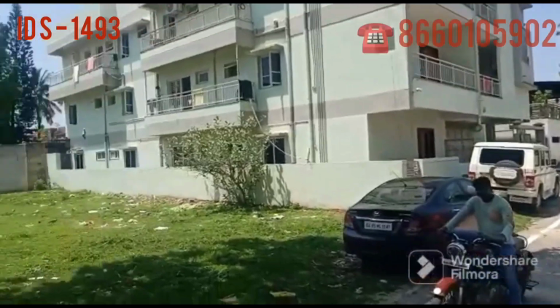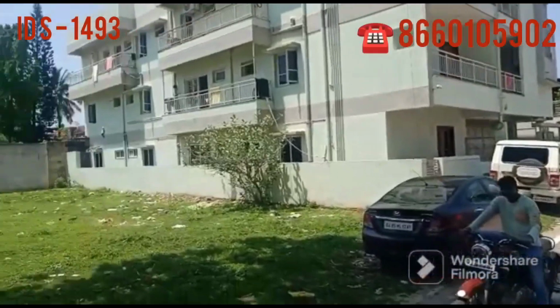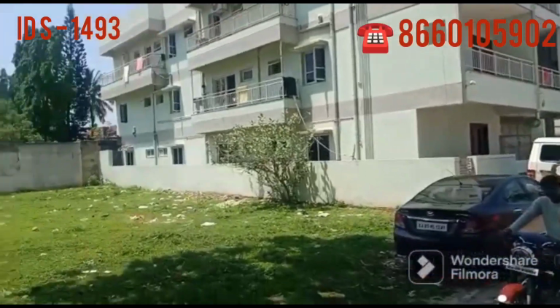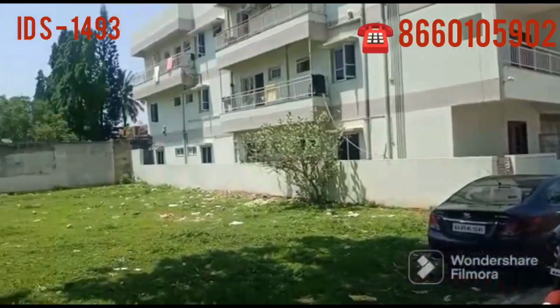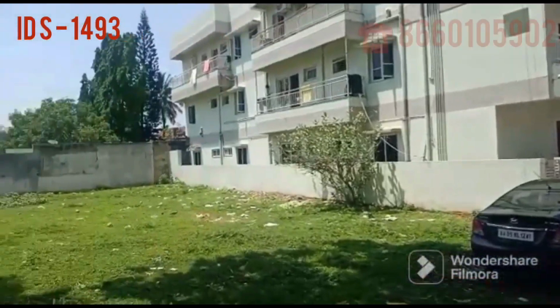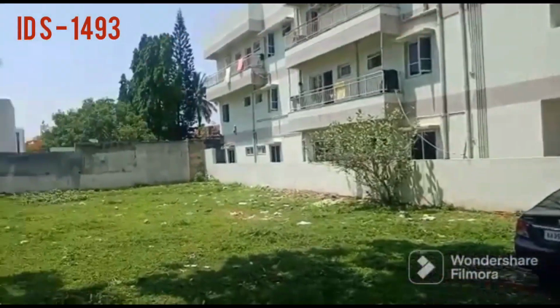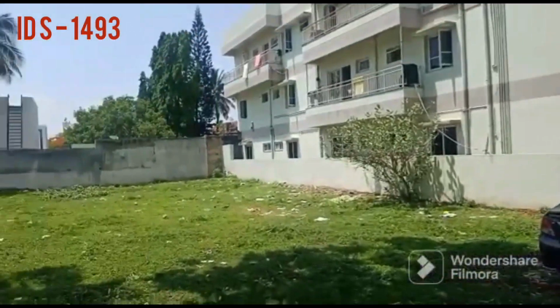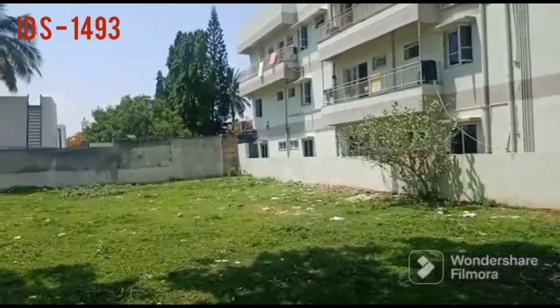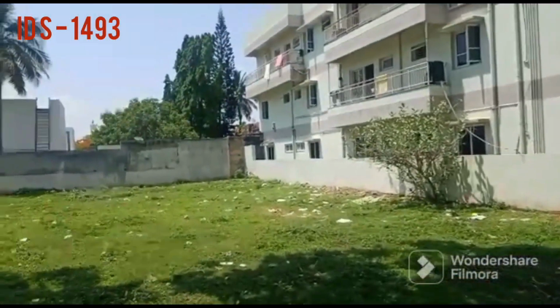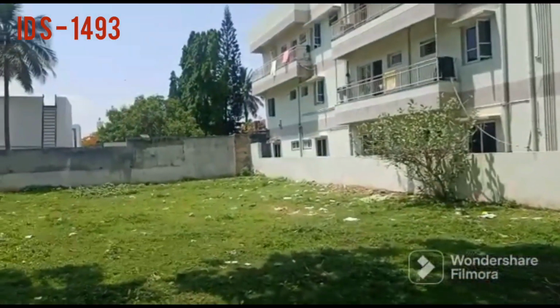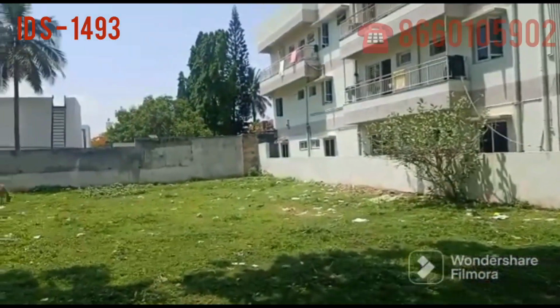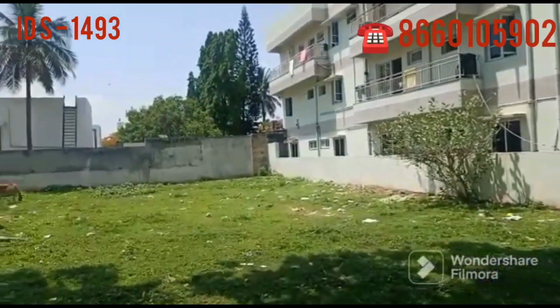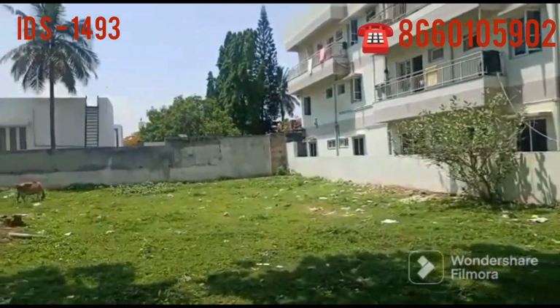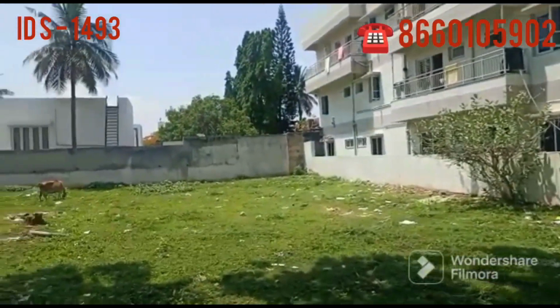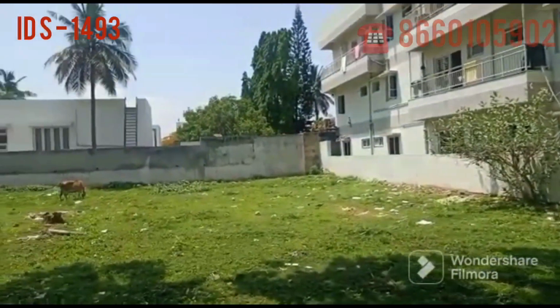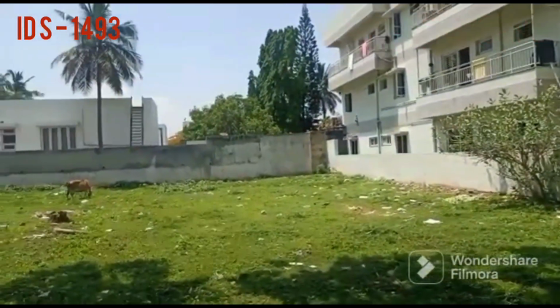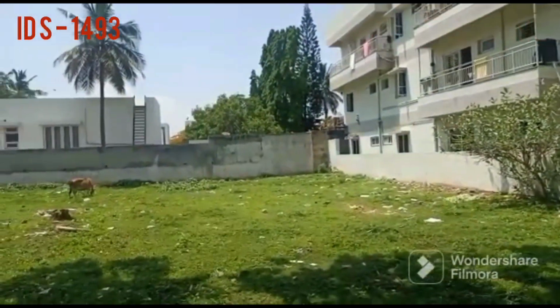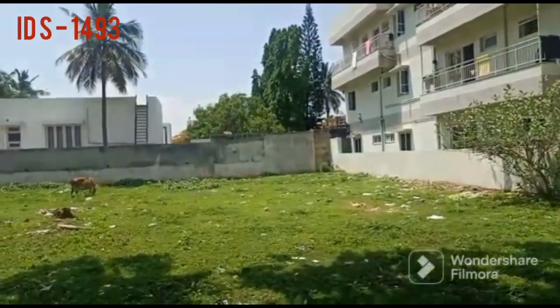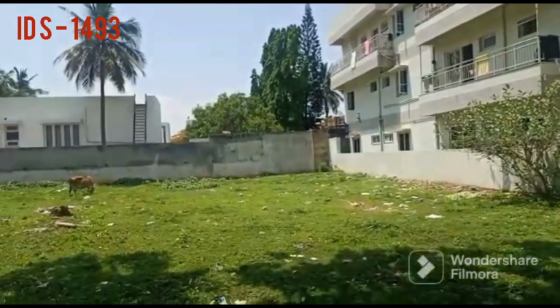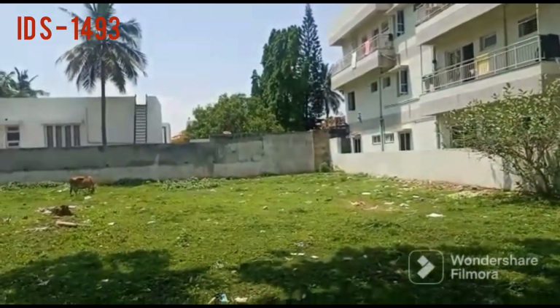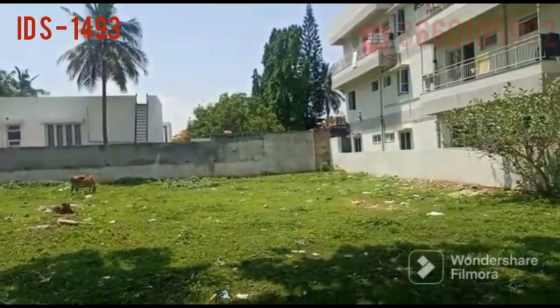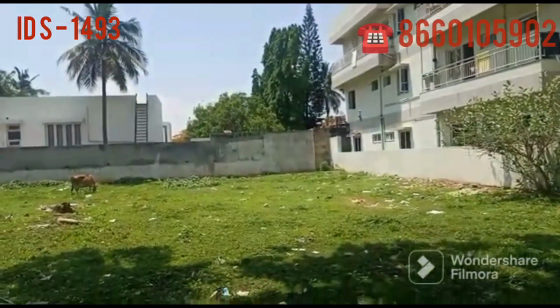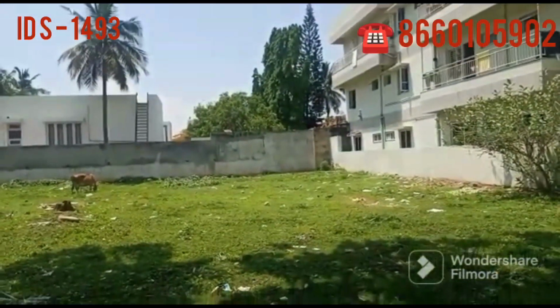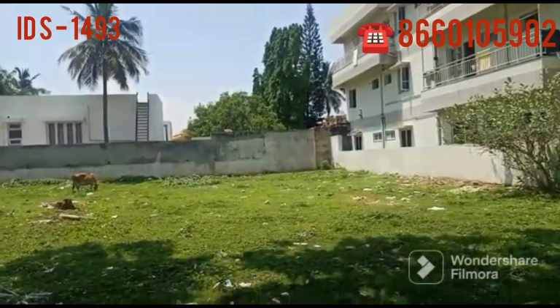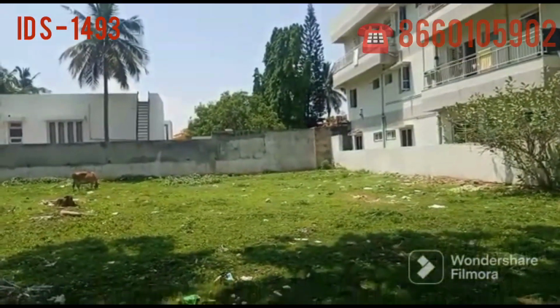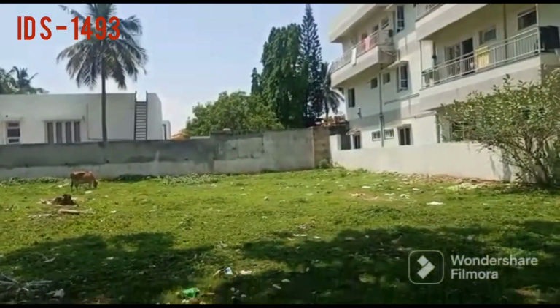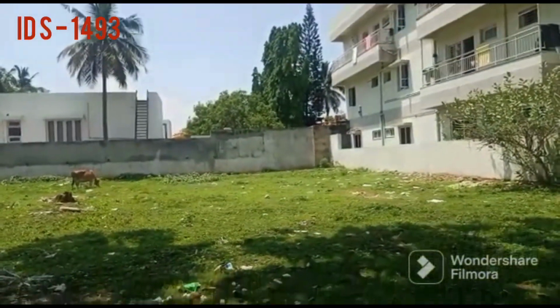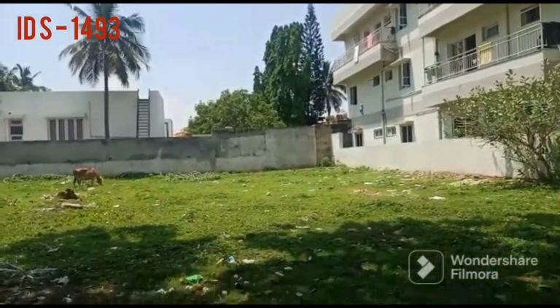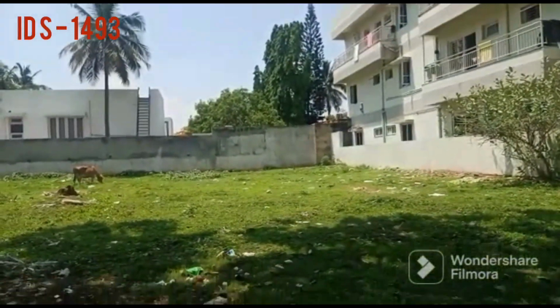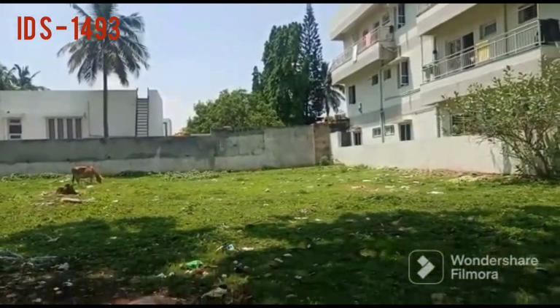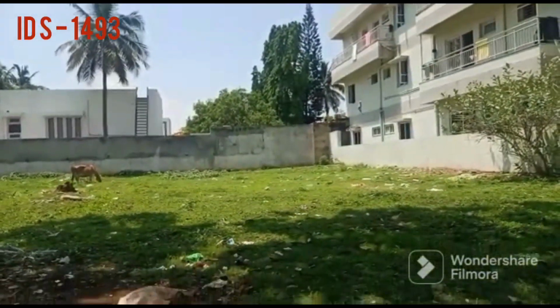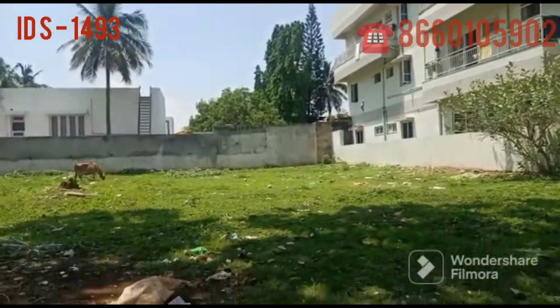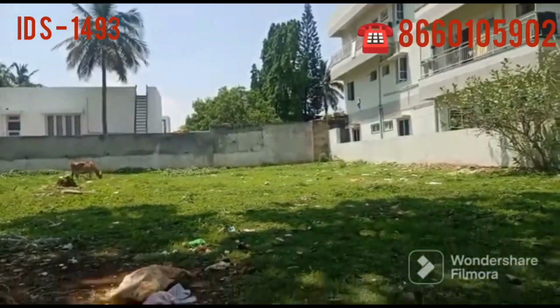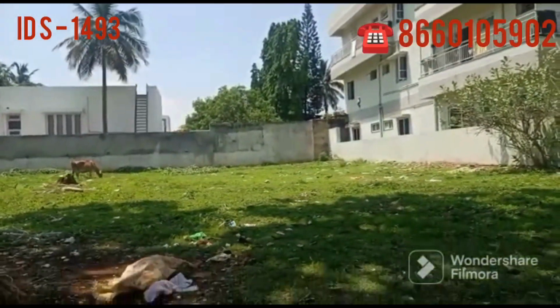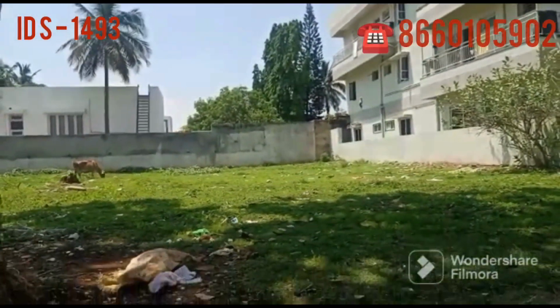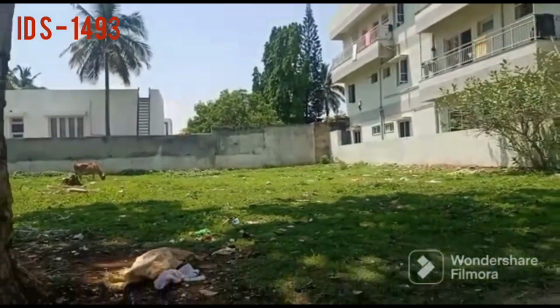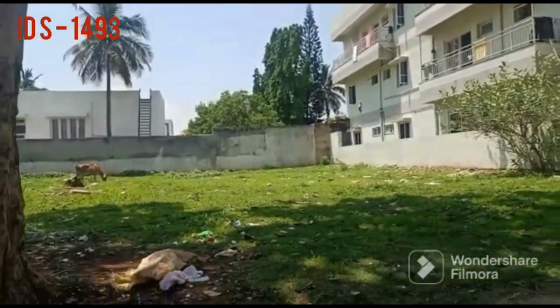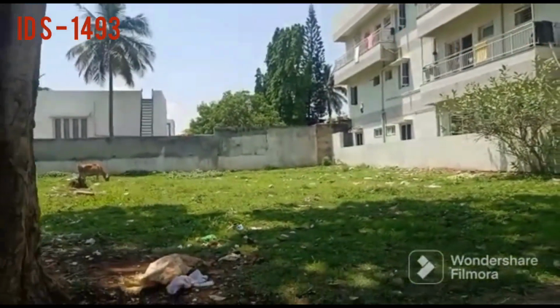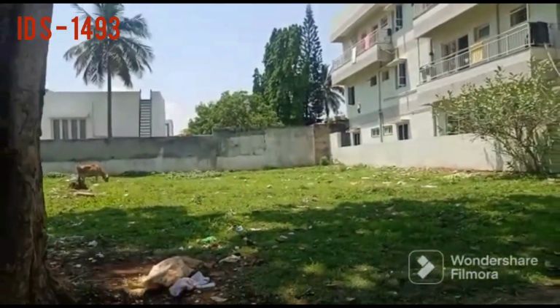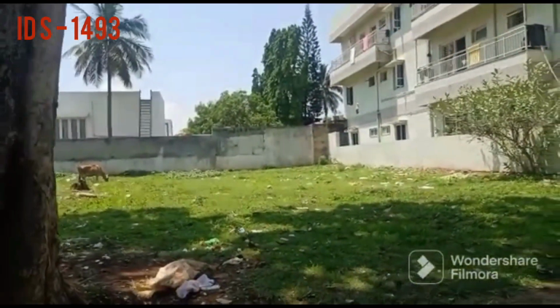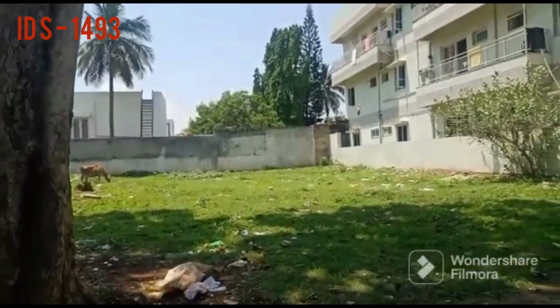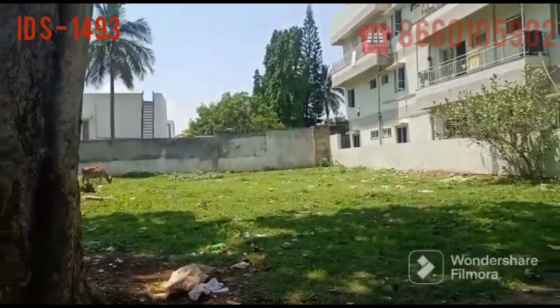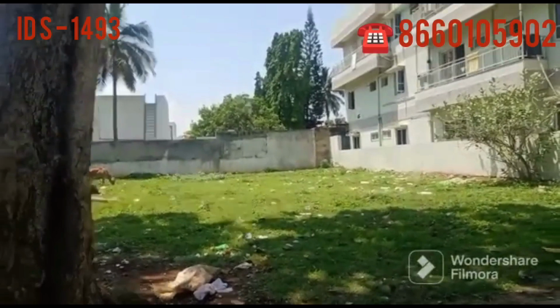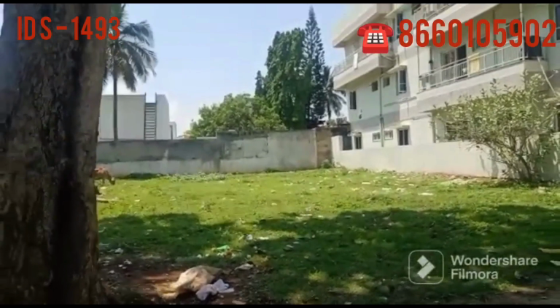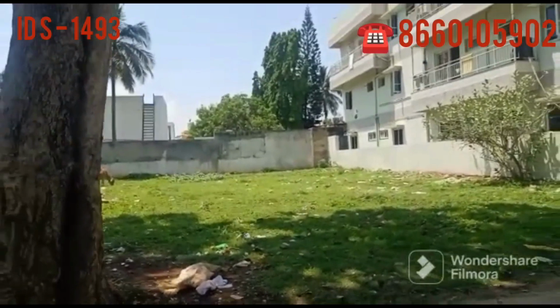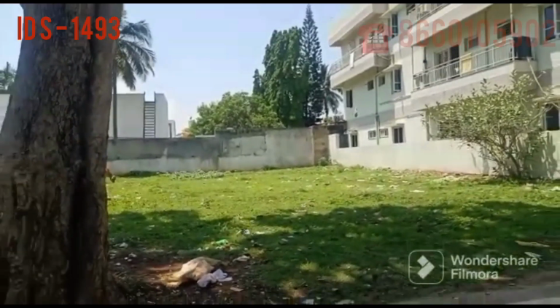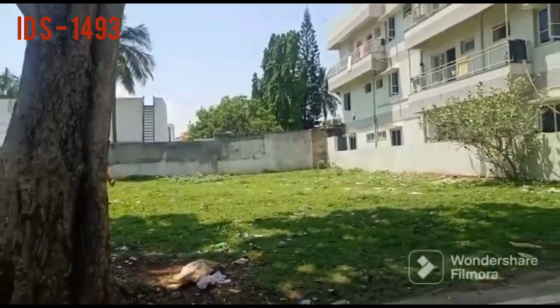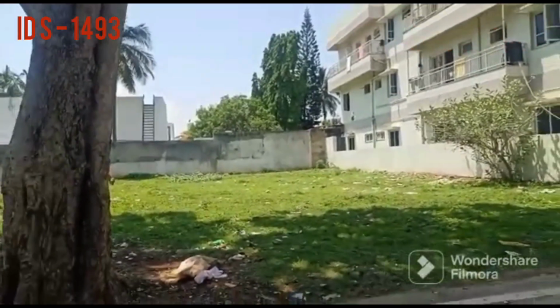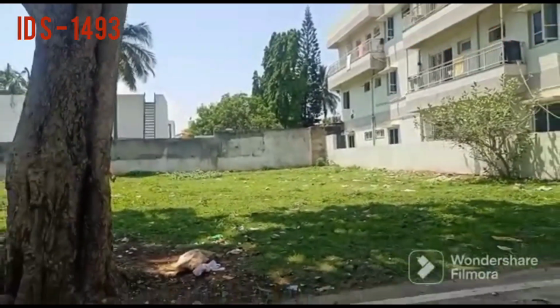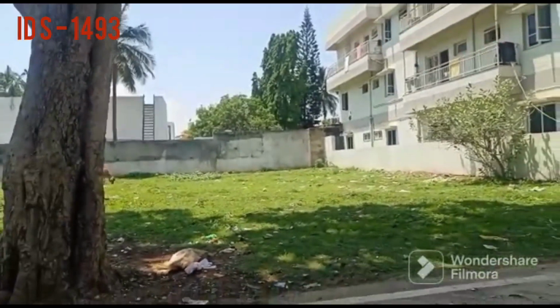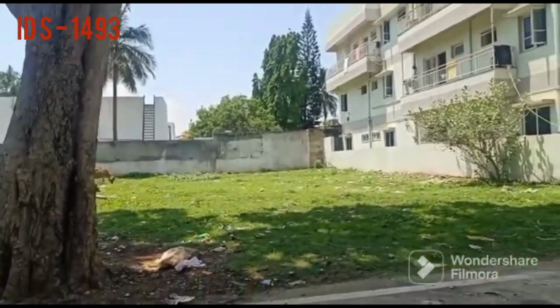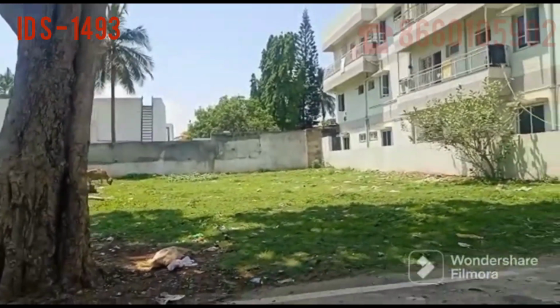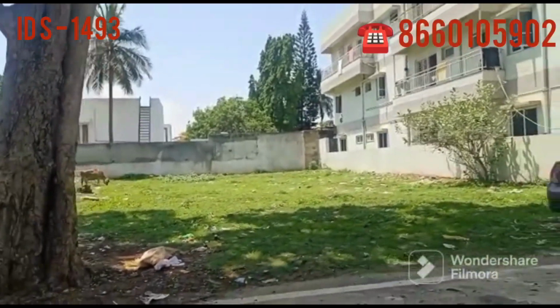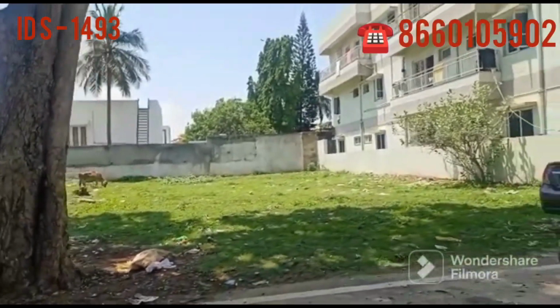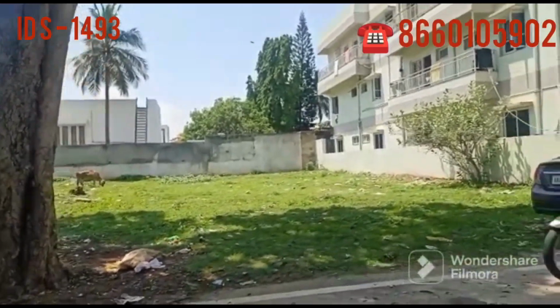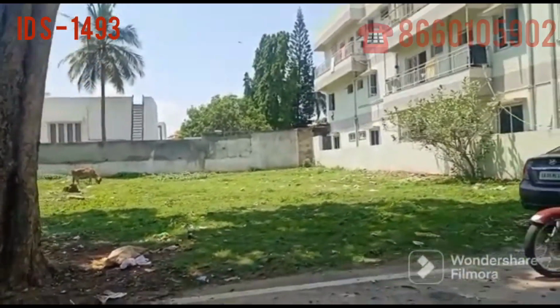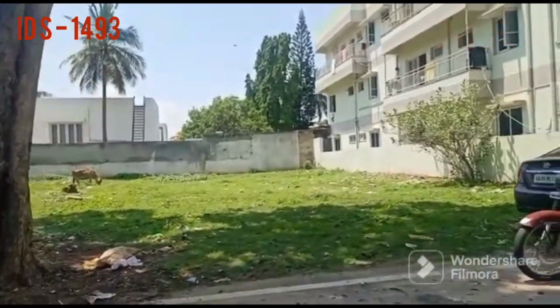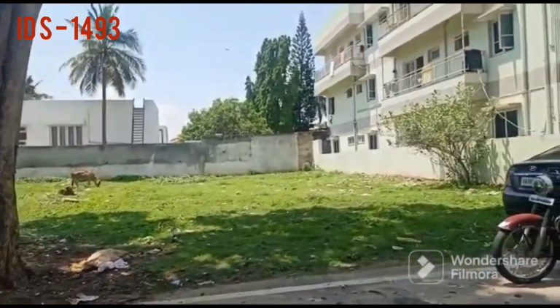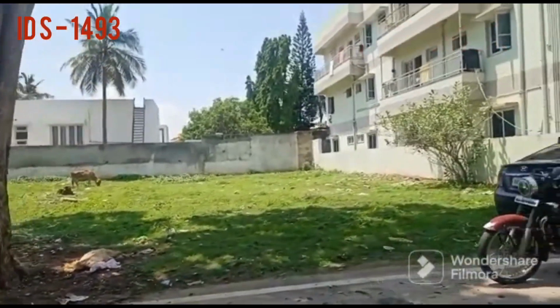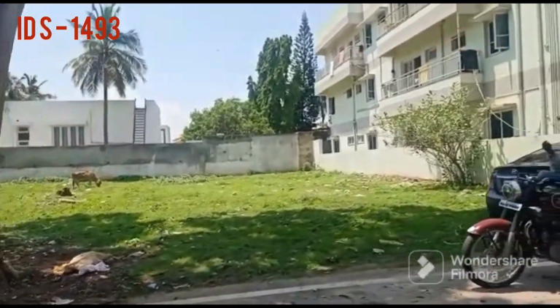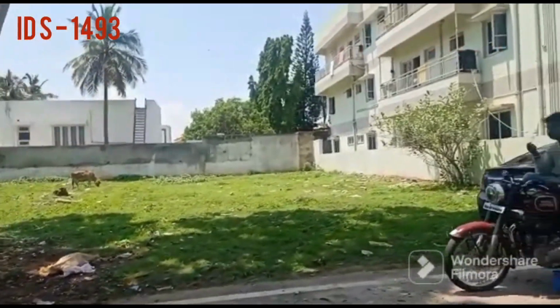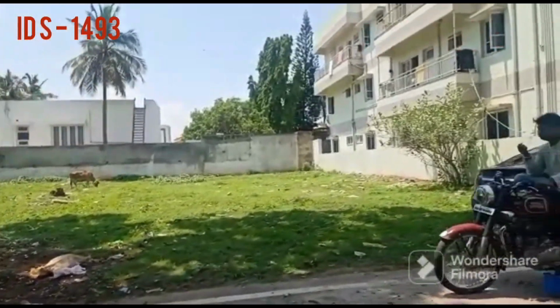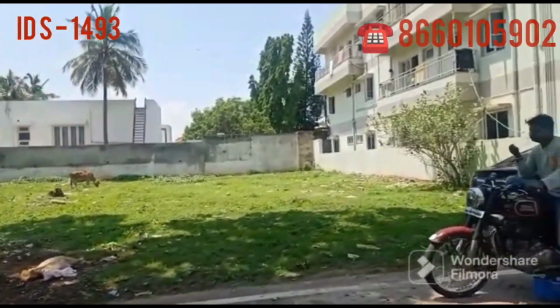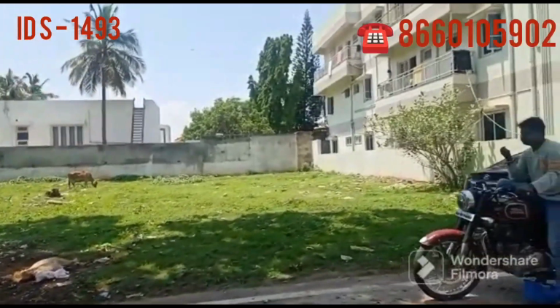The layout is very beautiful with a nice design. This property is for sale.